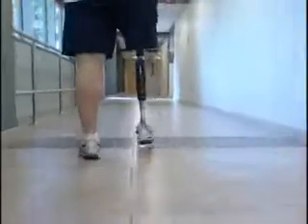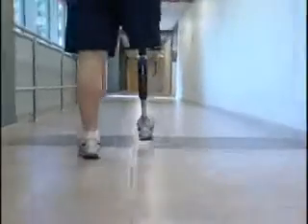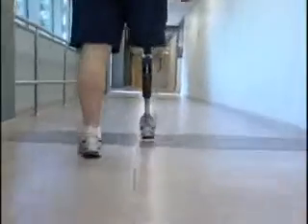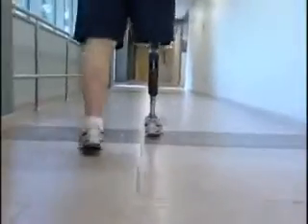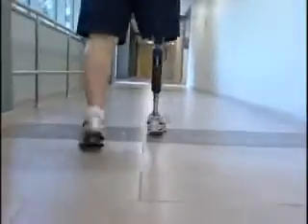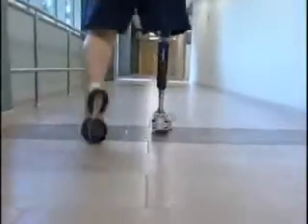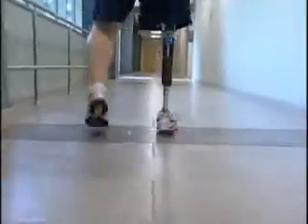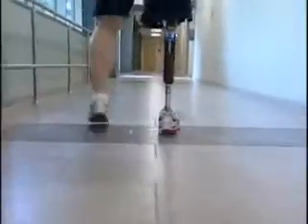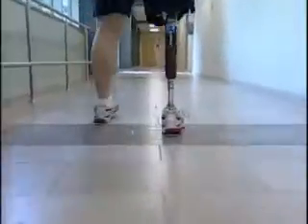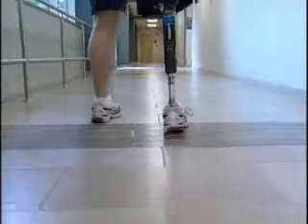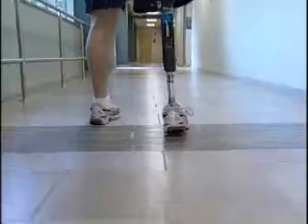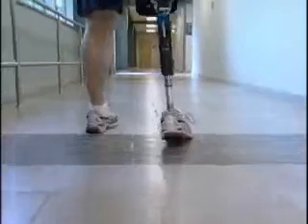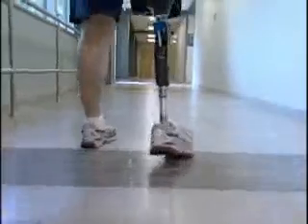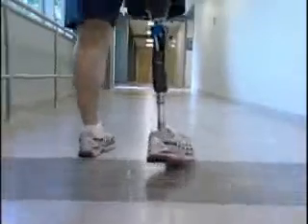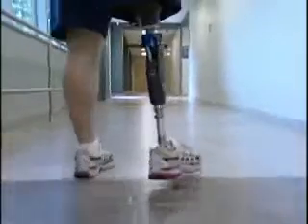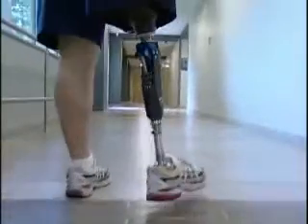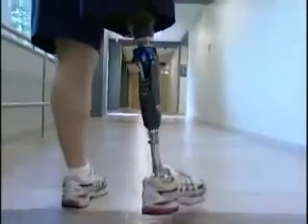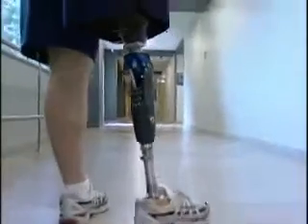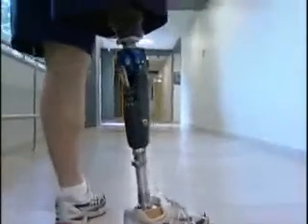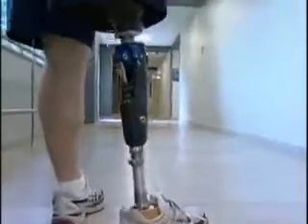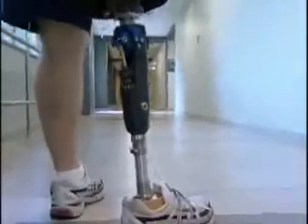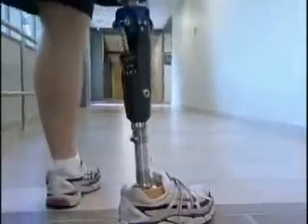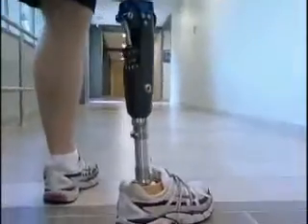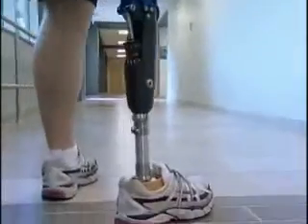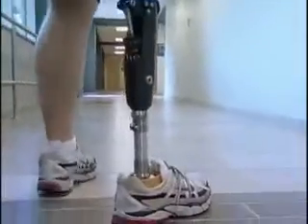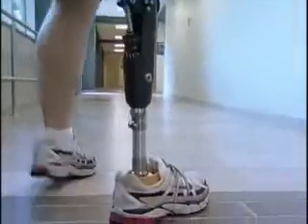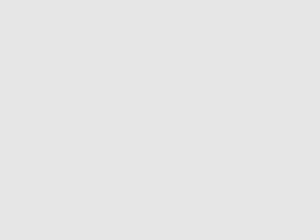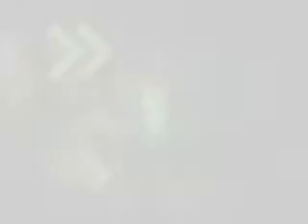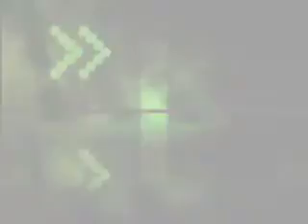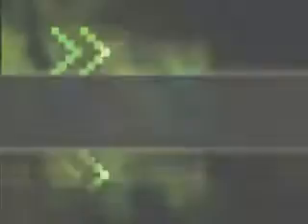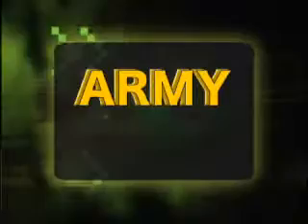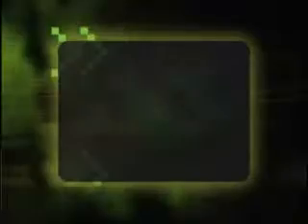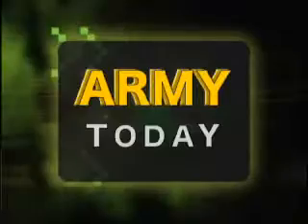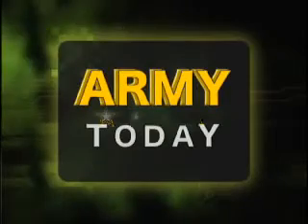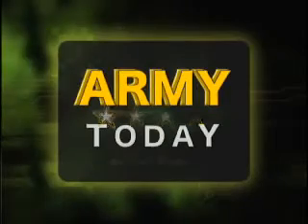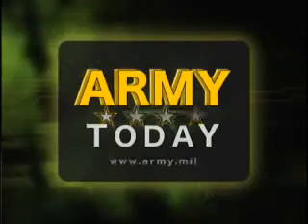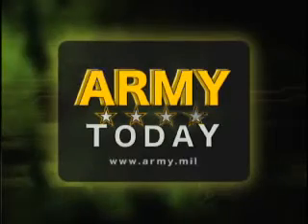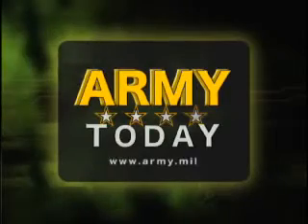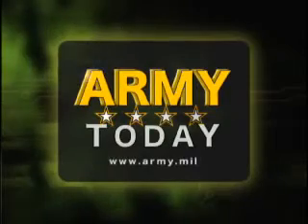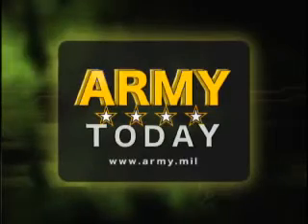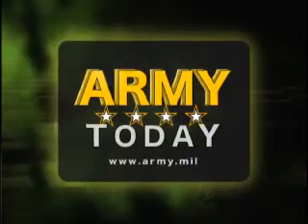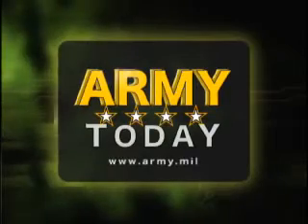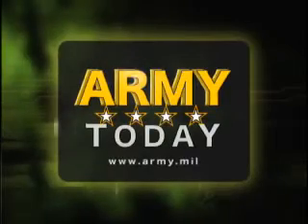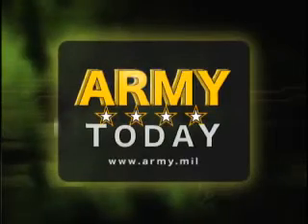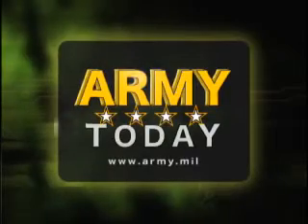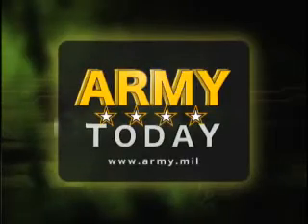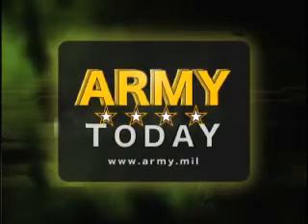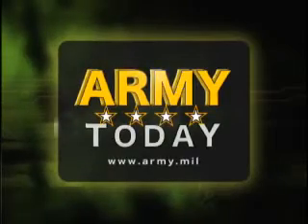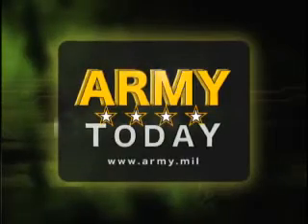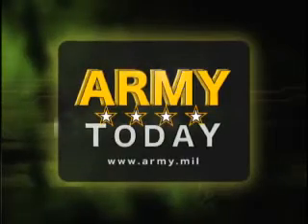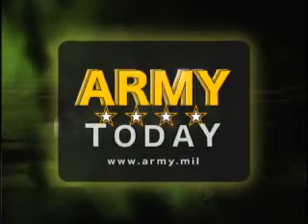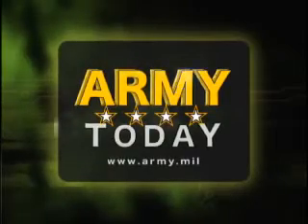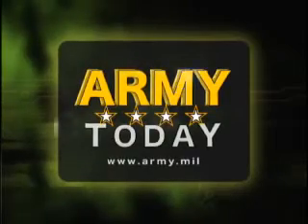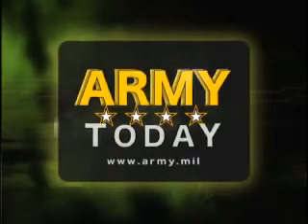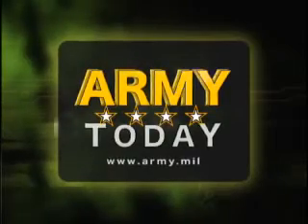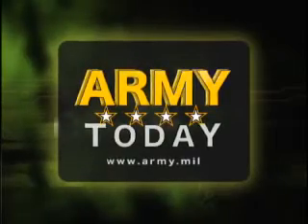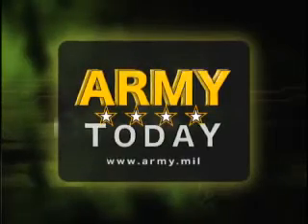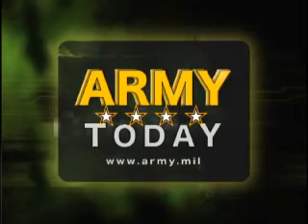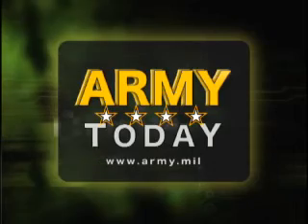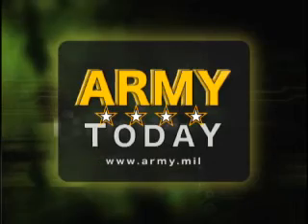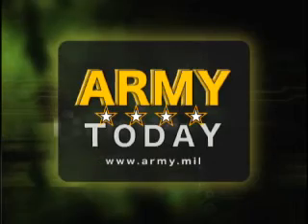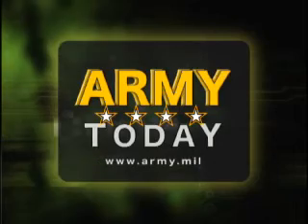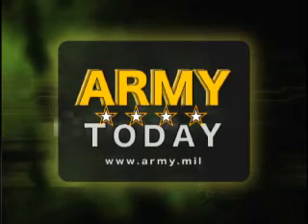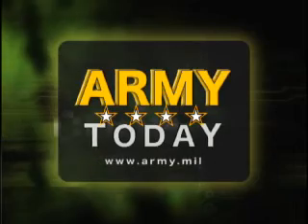Crystal Park, Washington. That's the Army Today from the Soldiers Media Center, Washington.